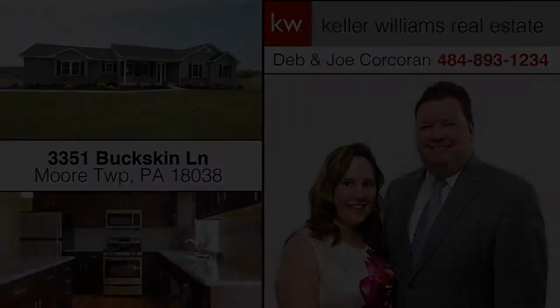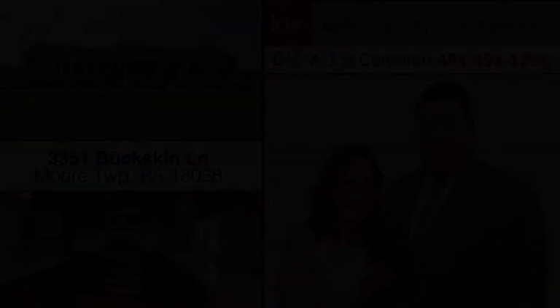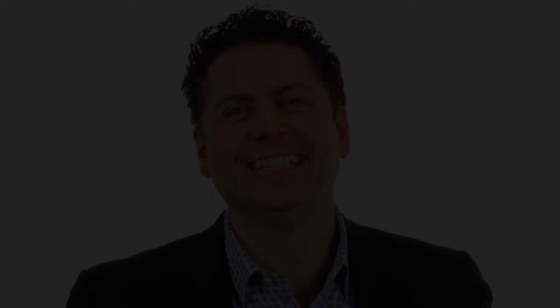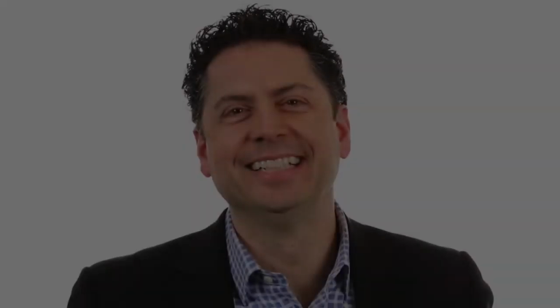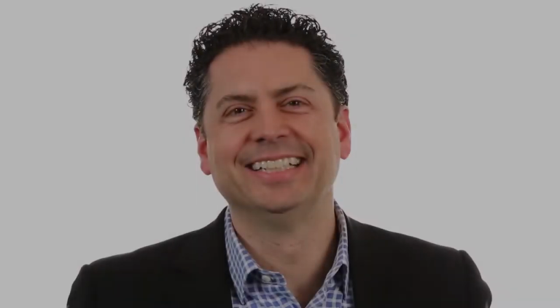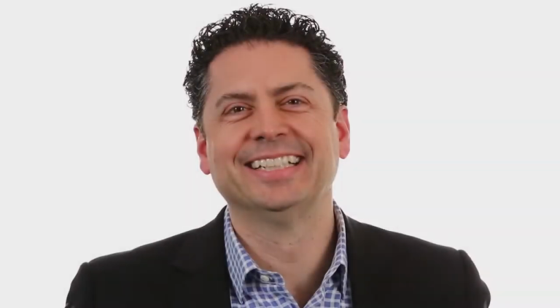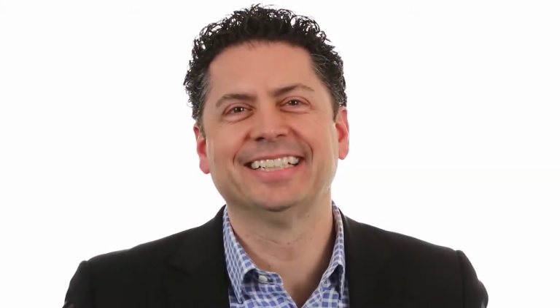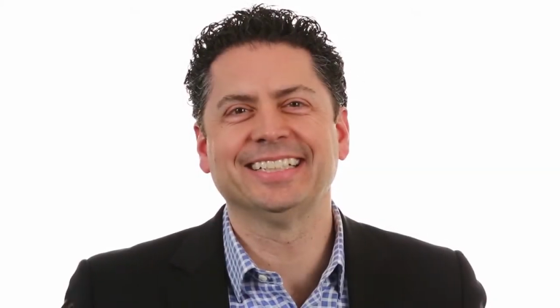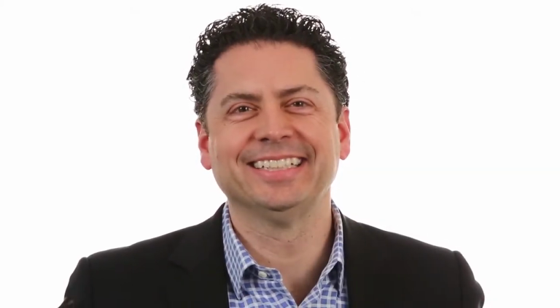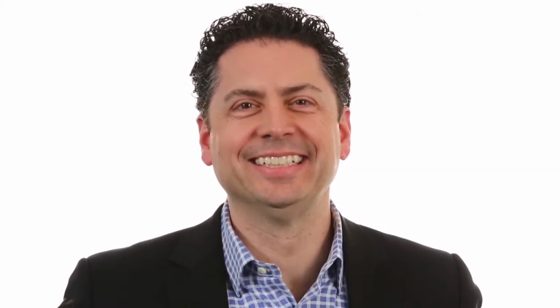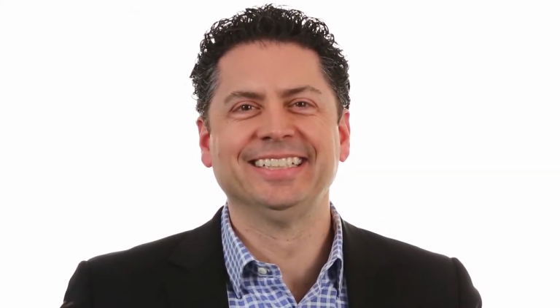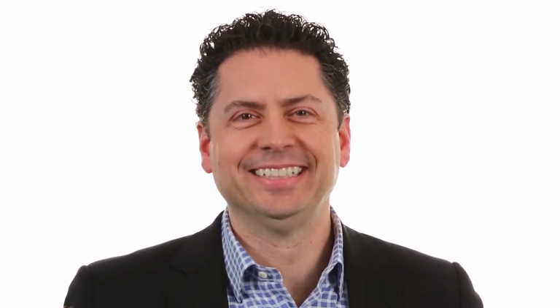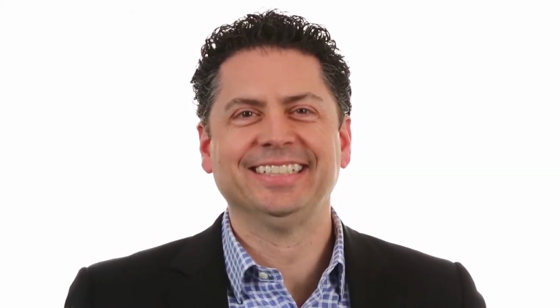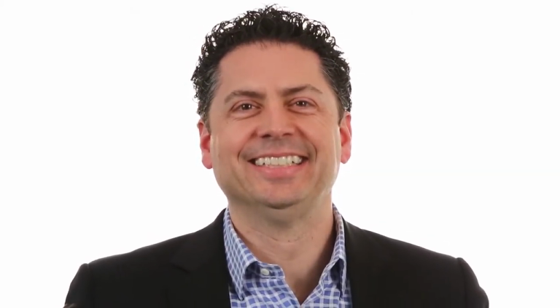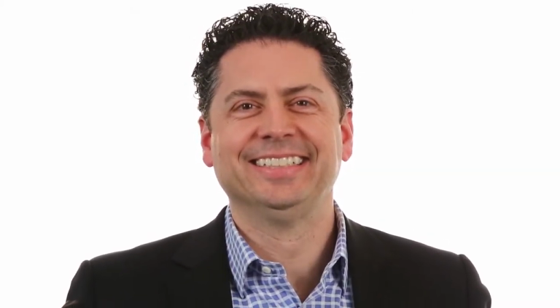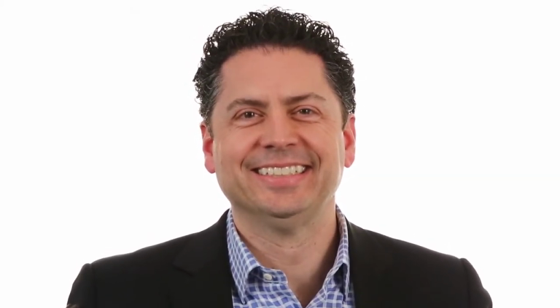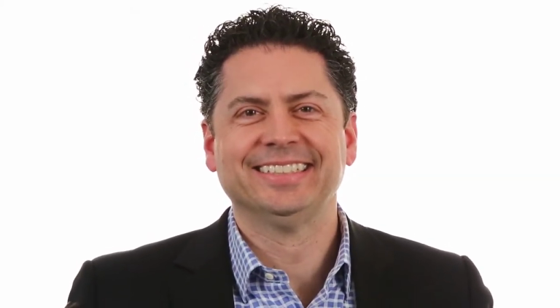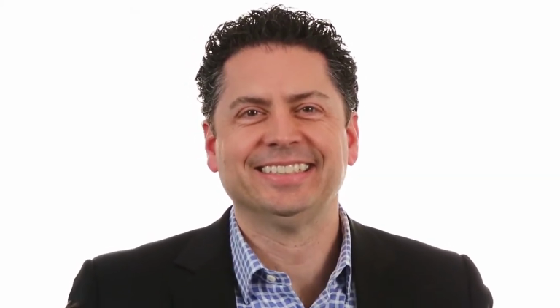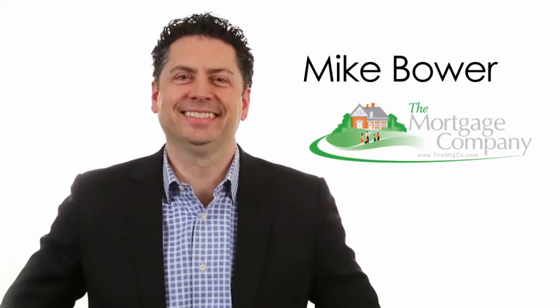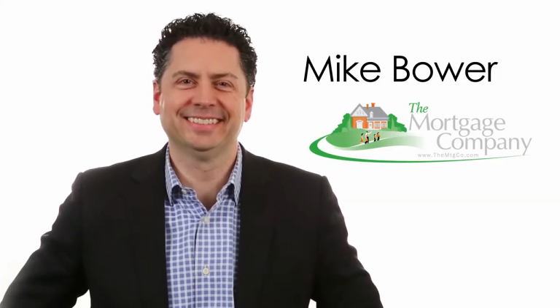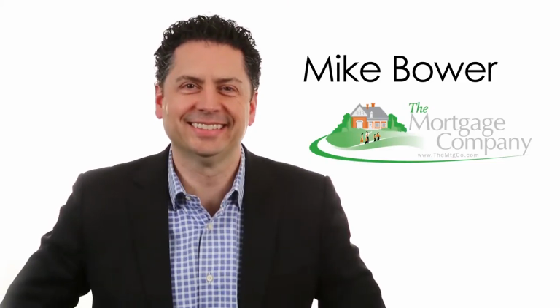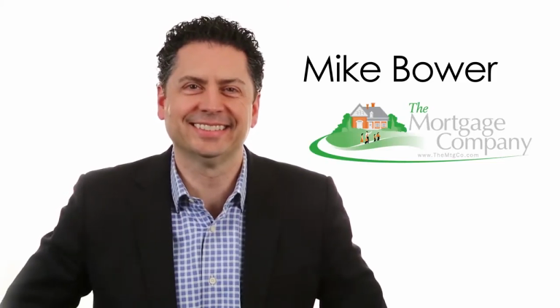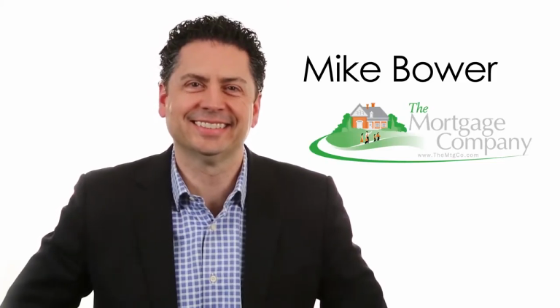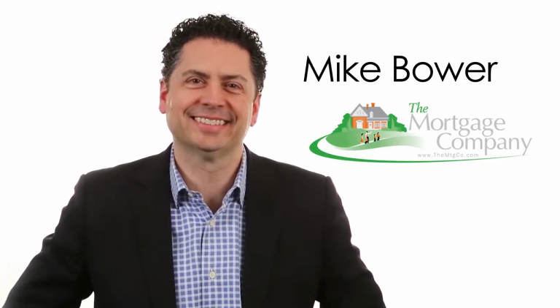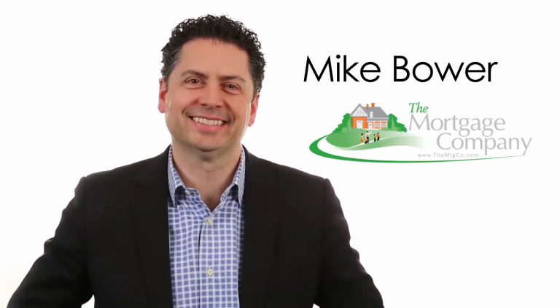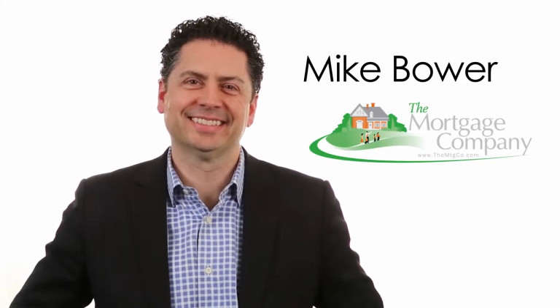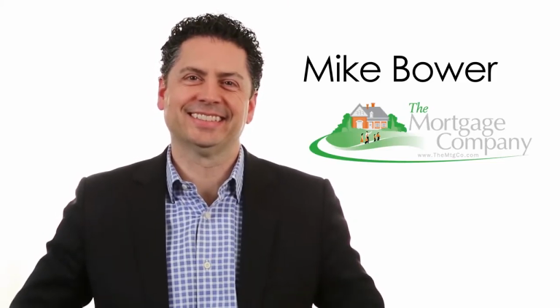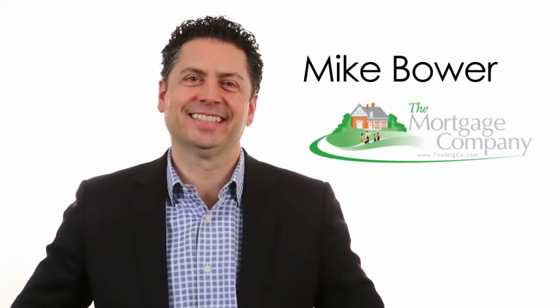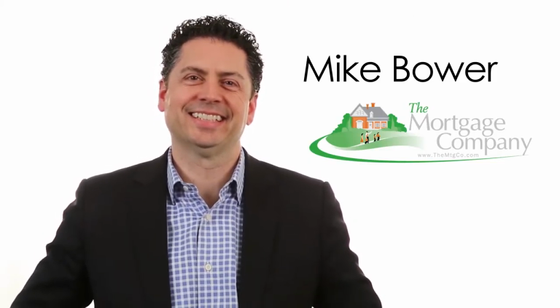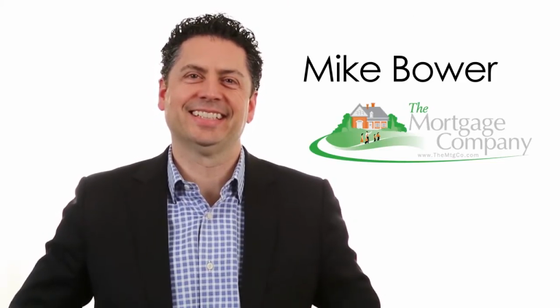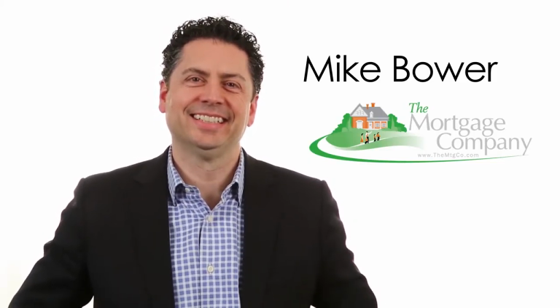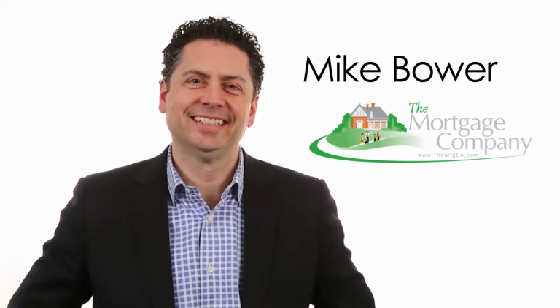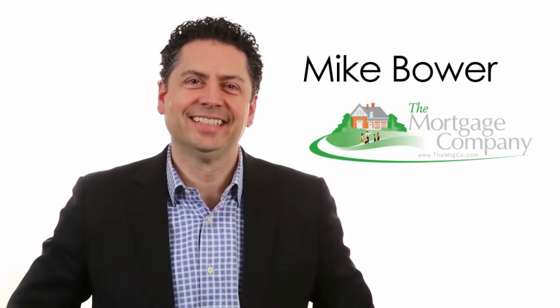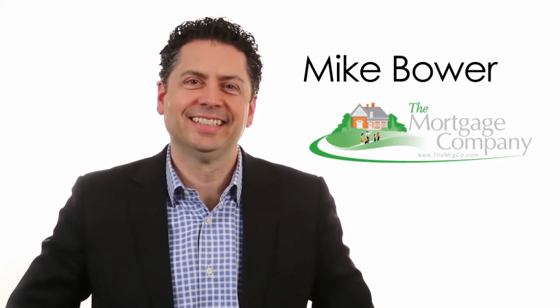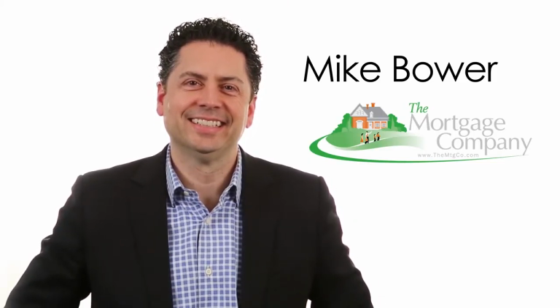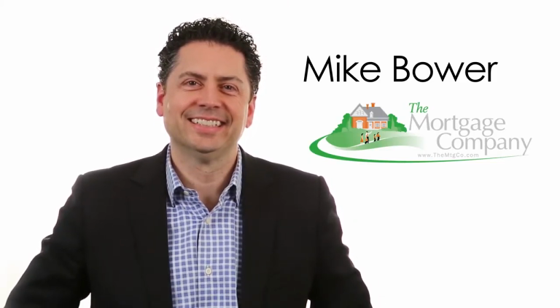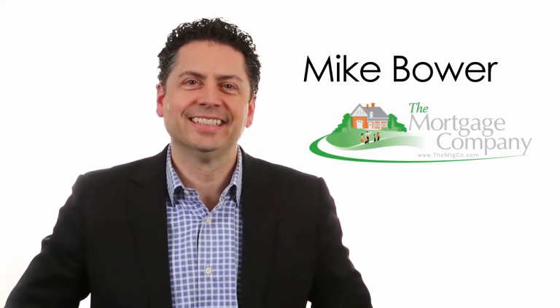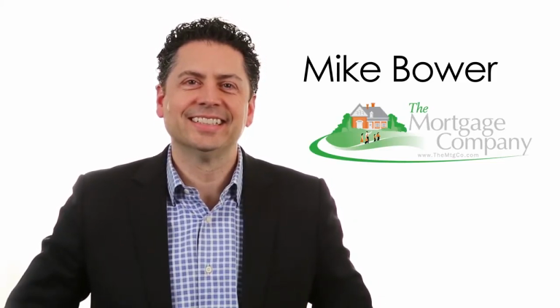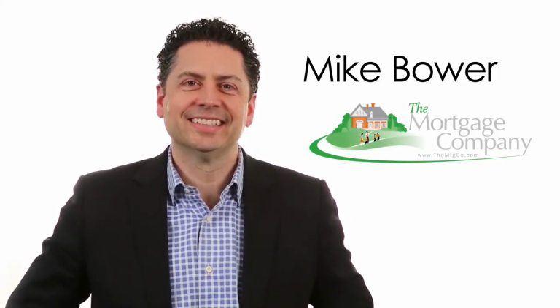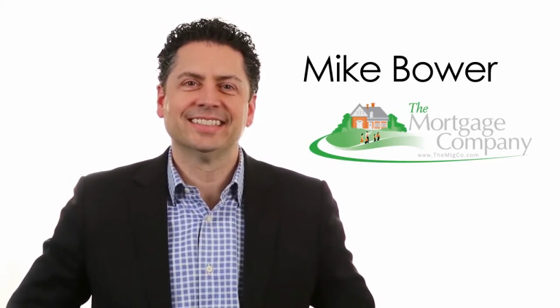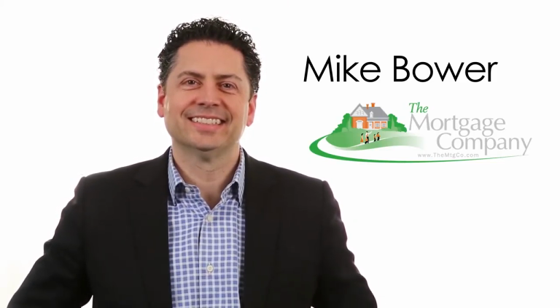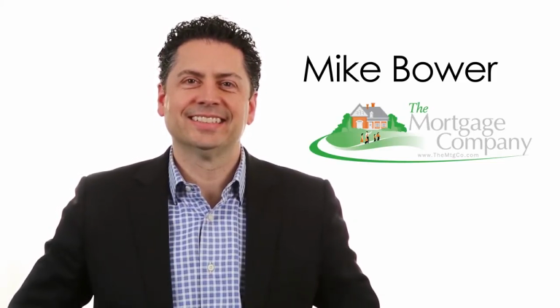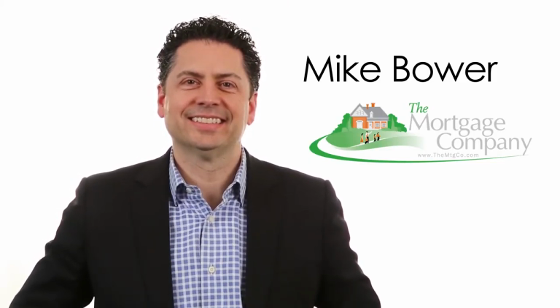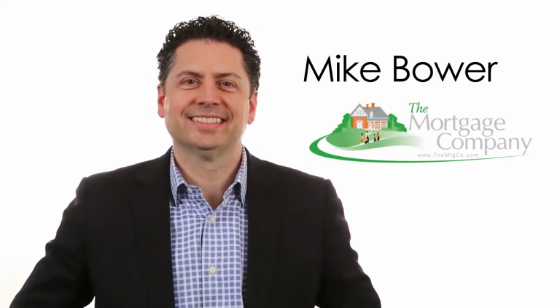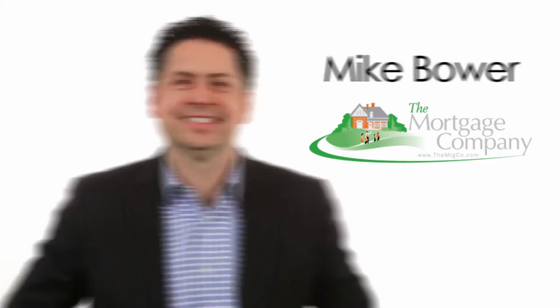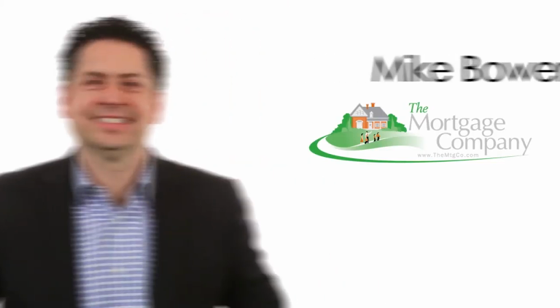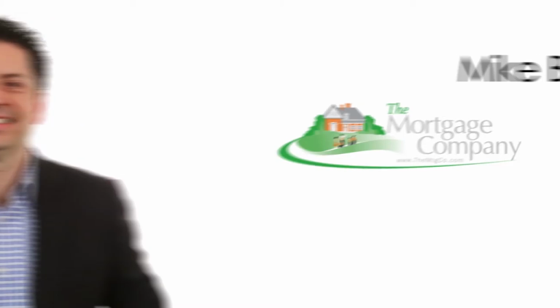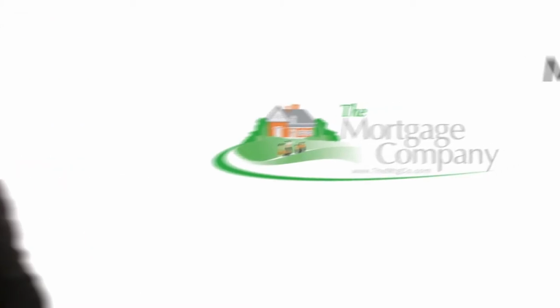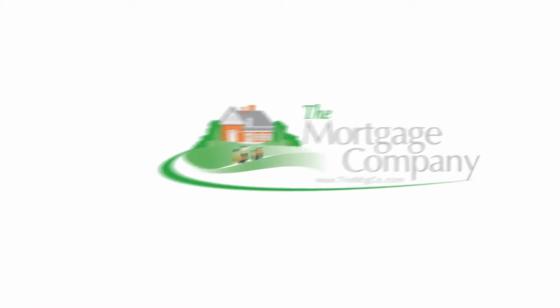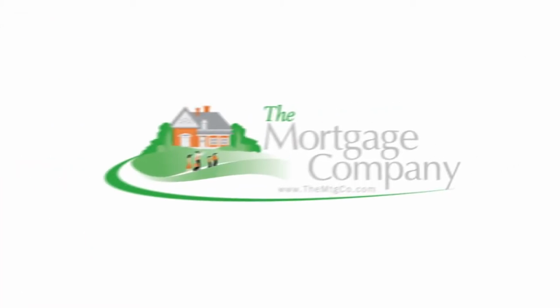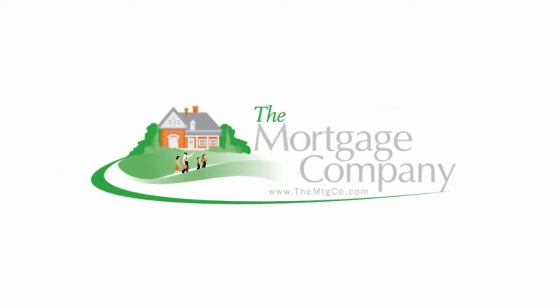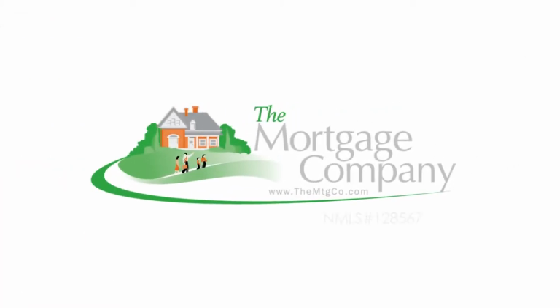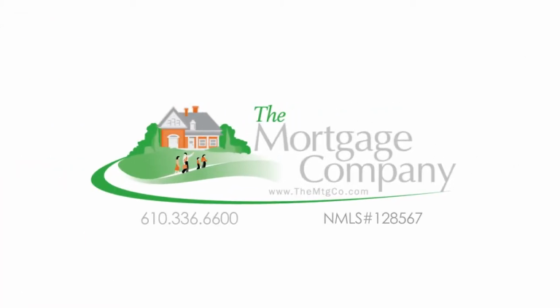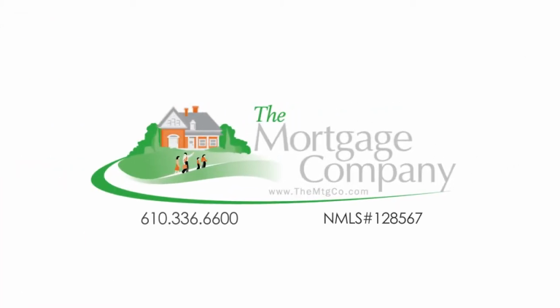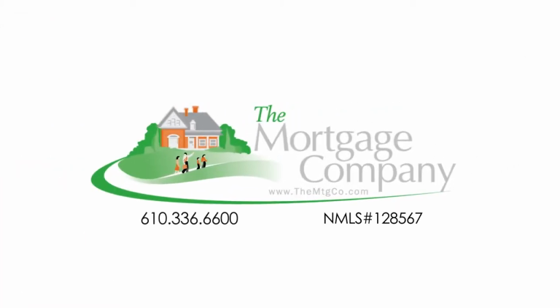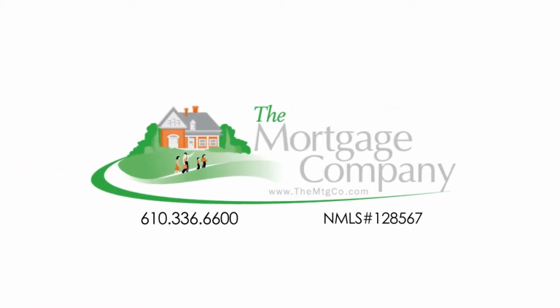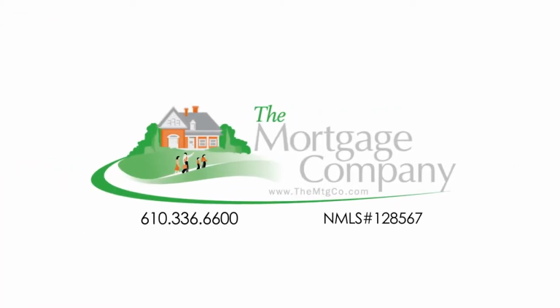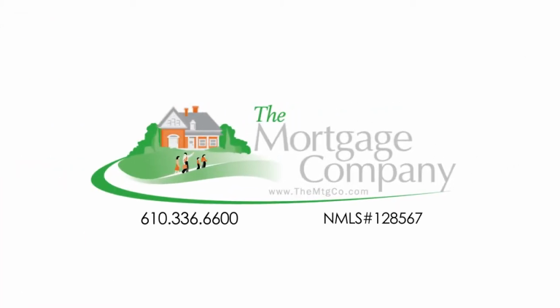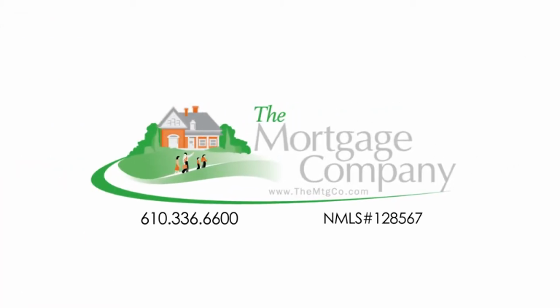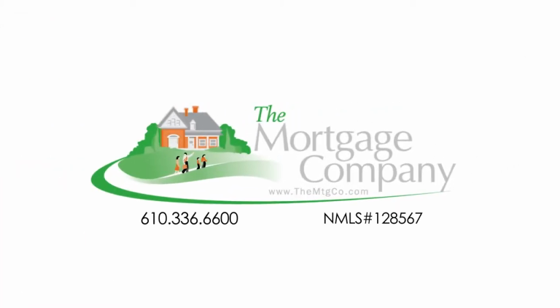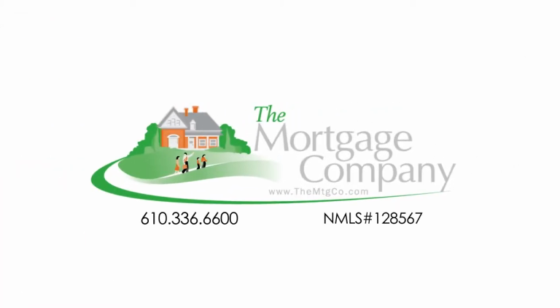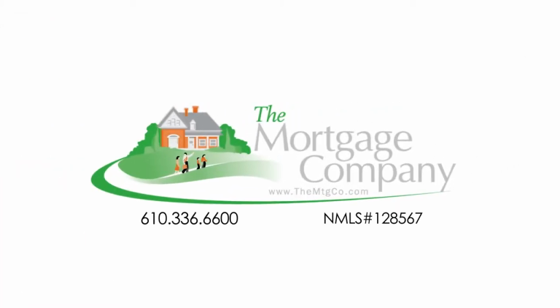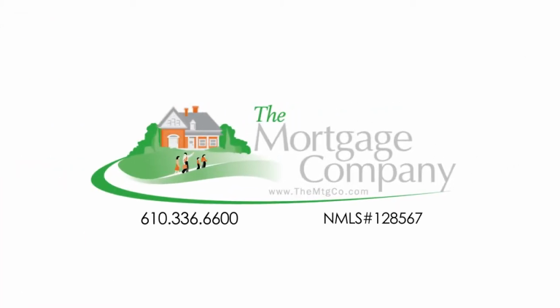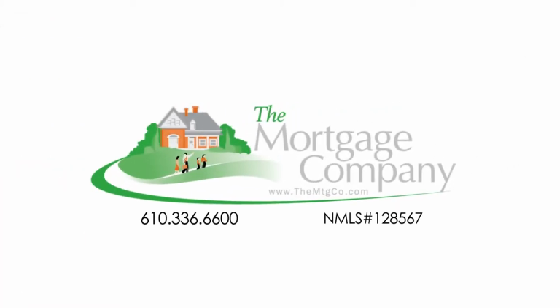Mike Bauer — because buying a home should make you smile. For the experience and results you deserve, call Mike today.